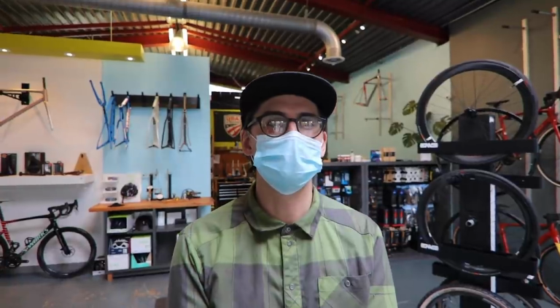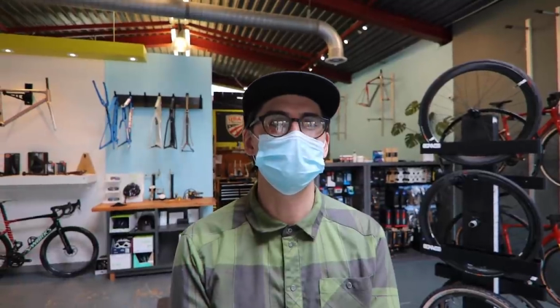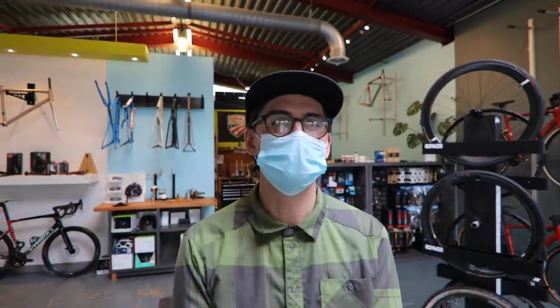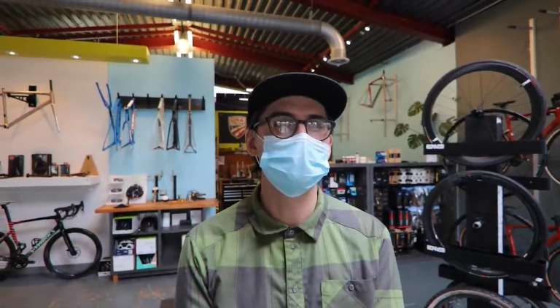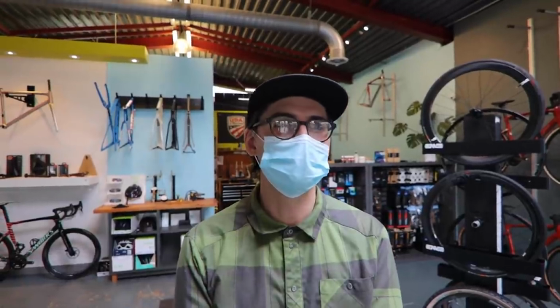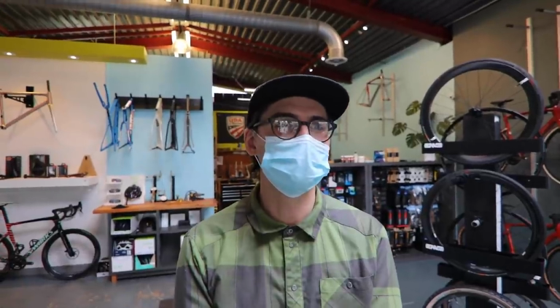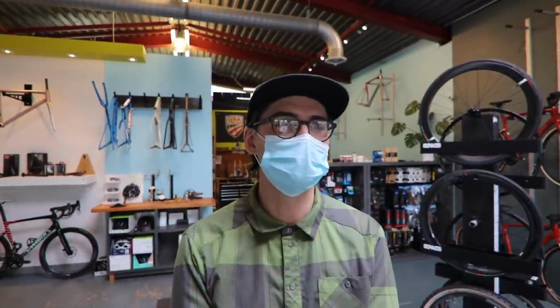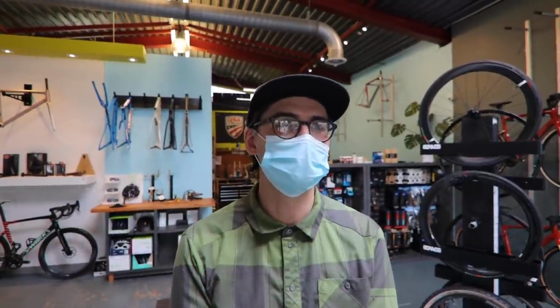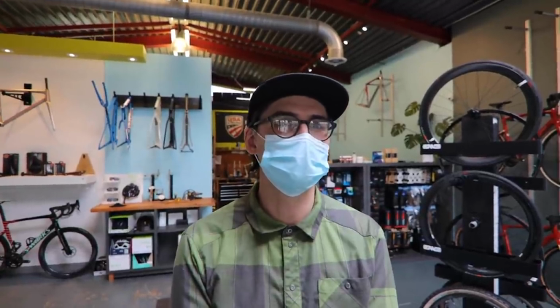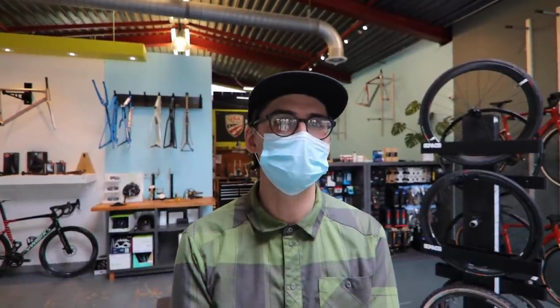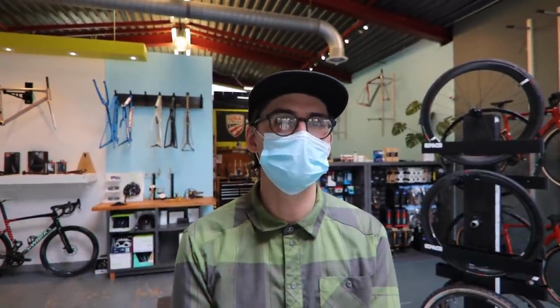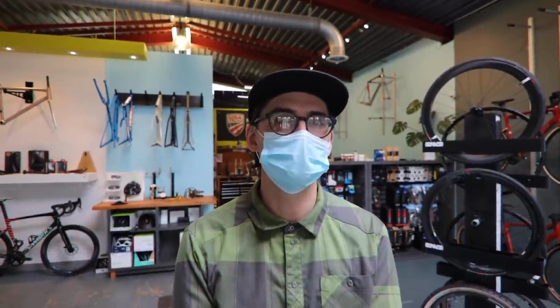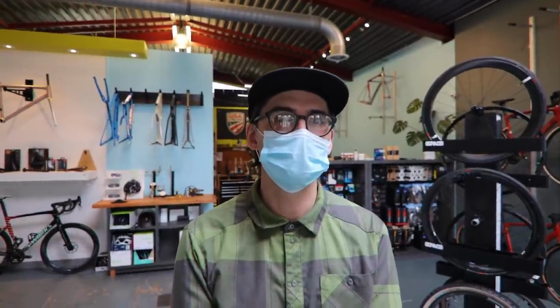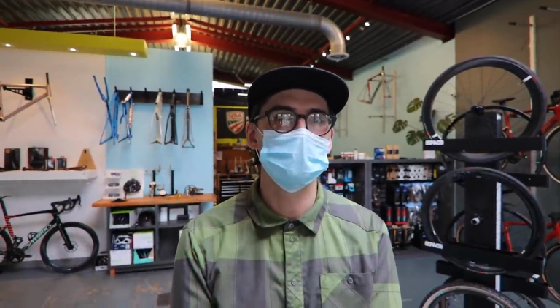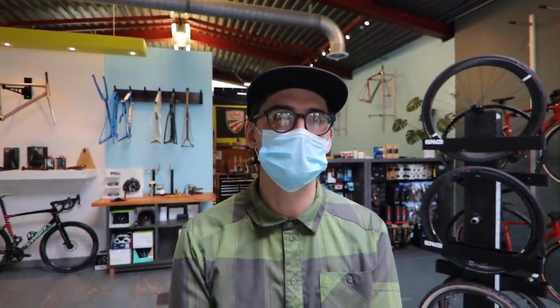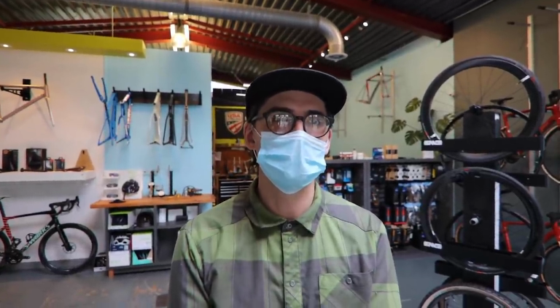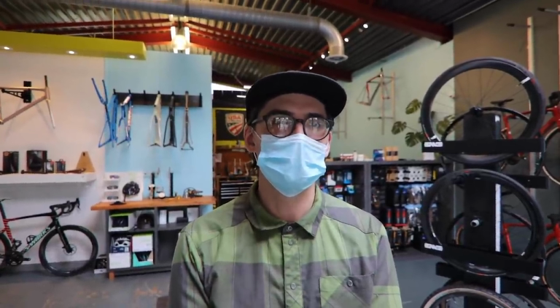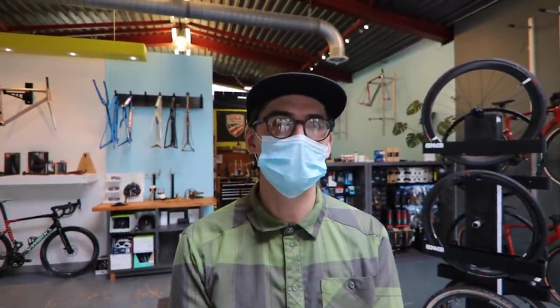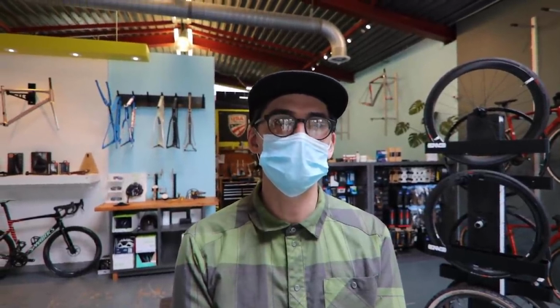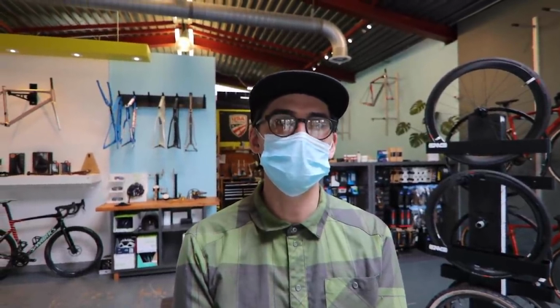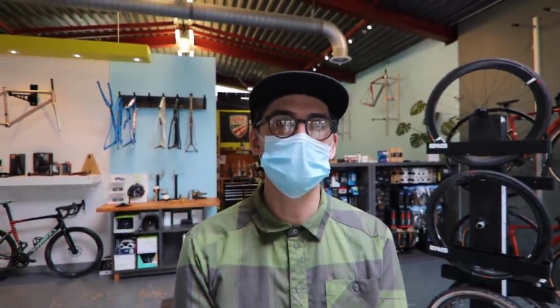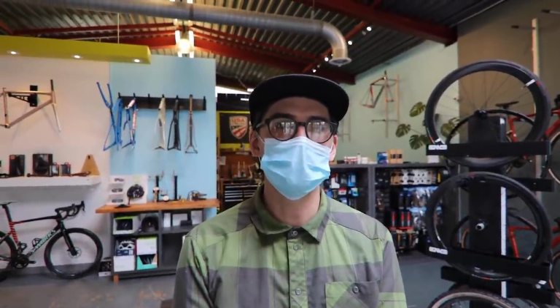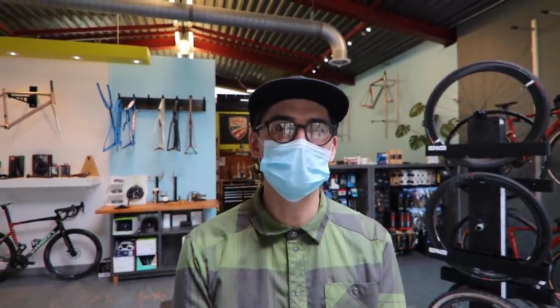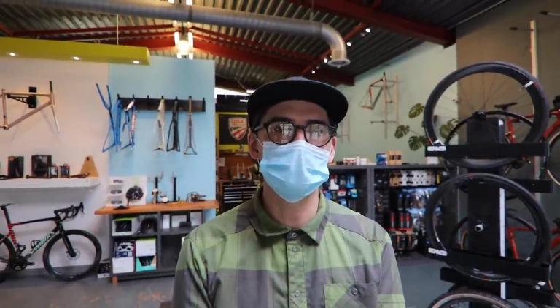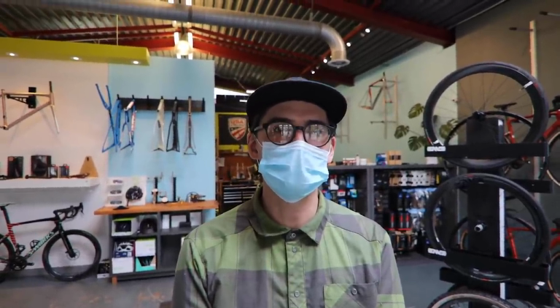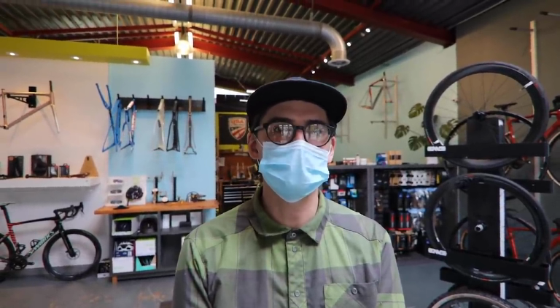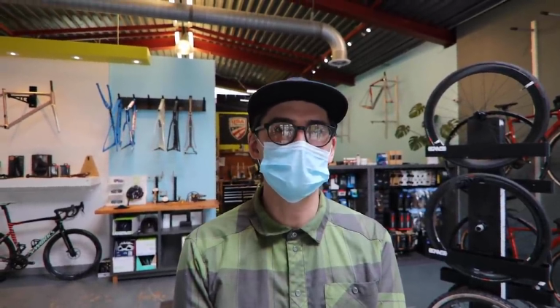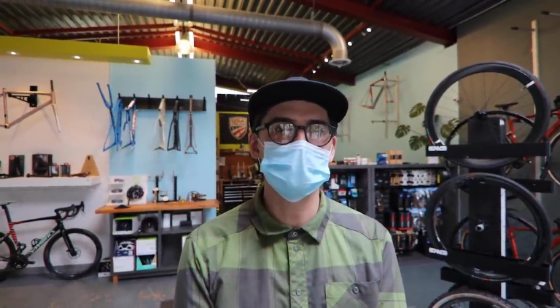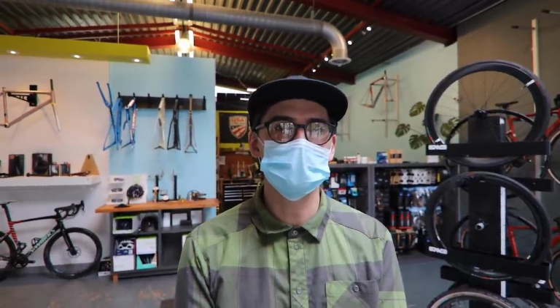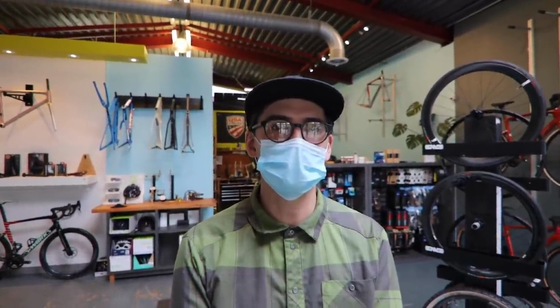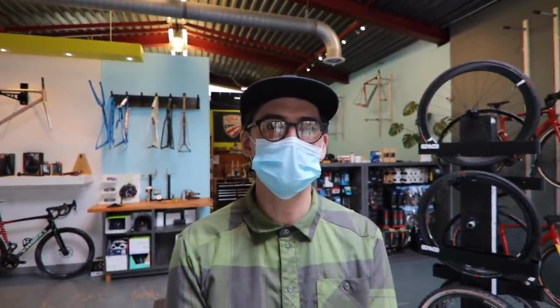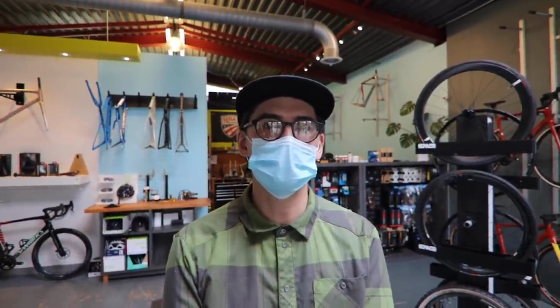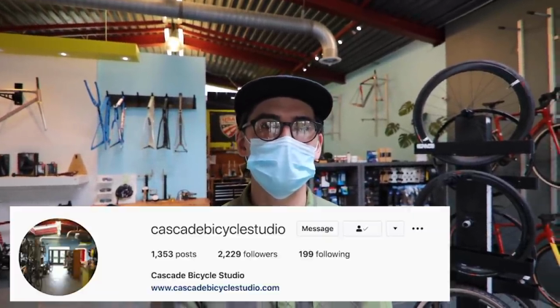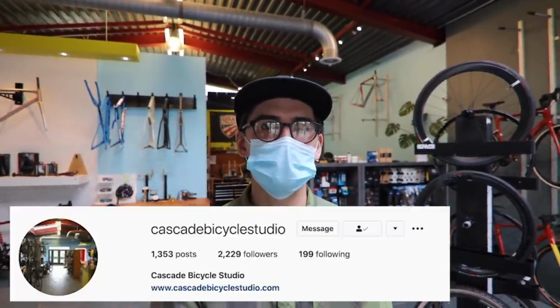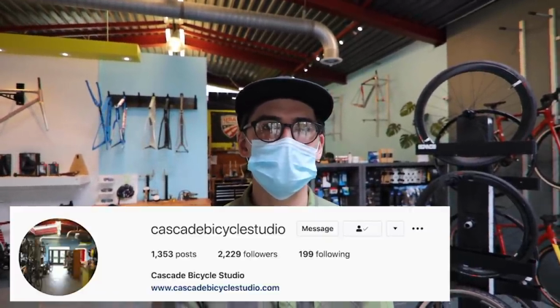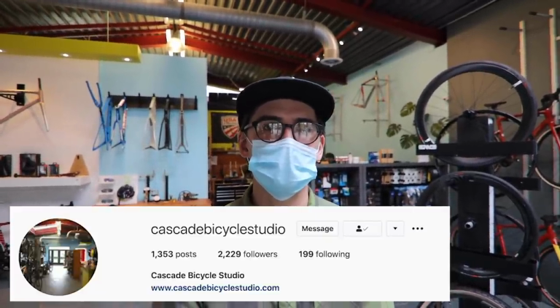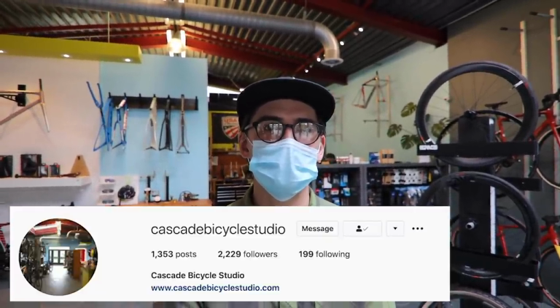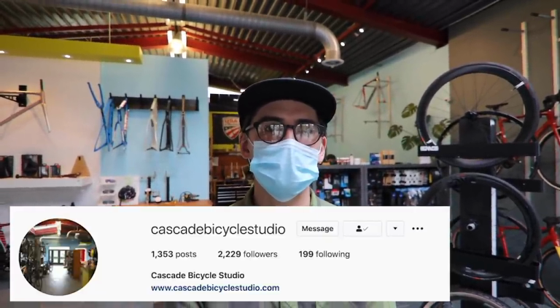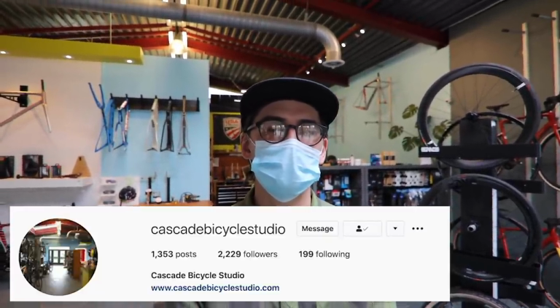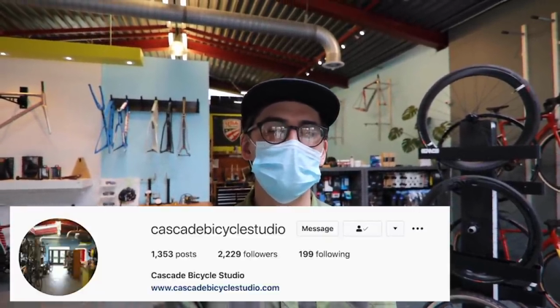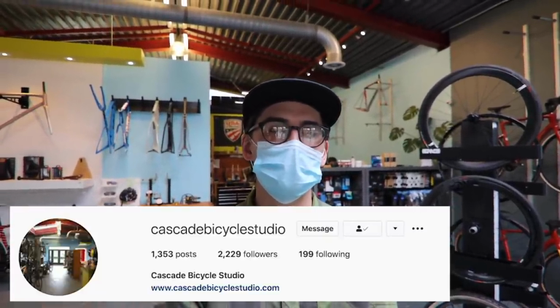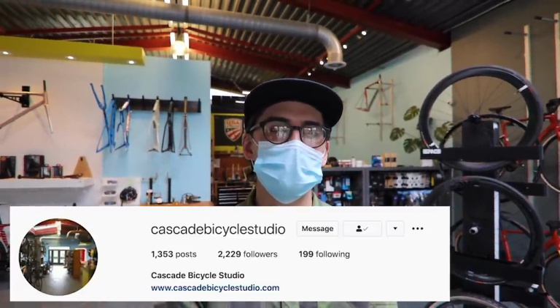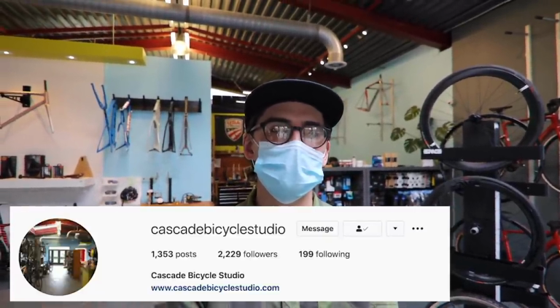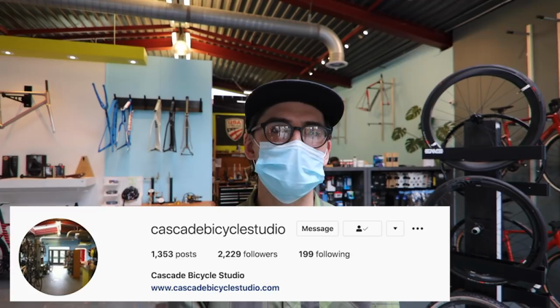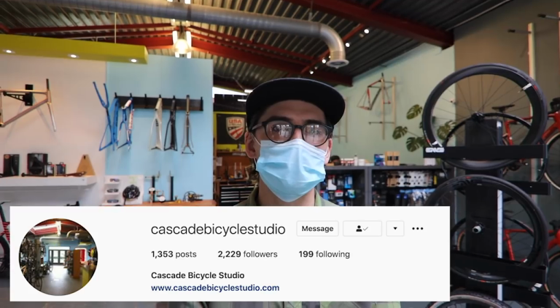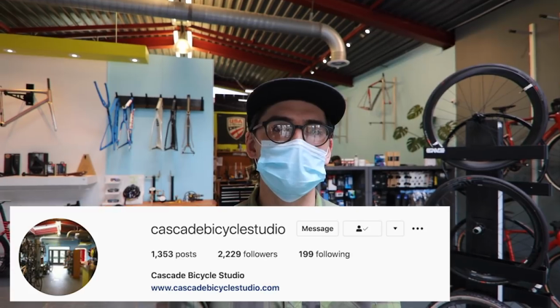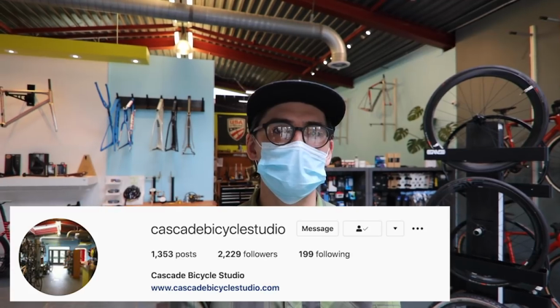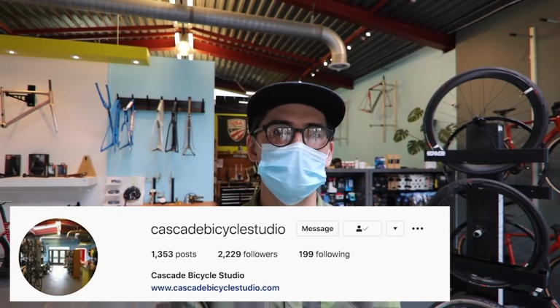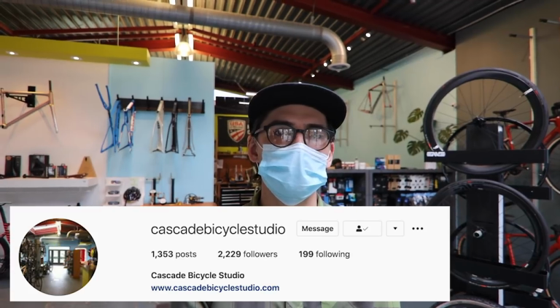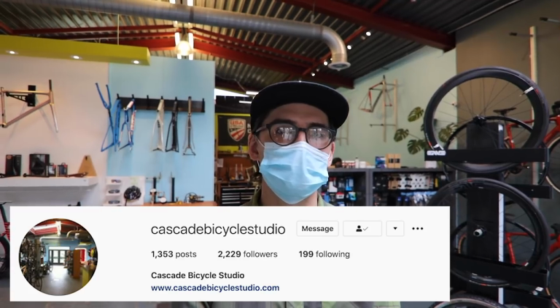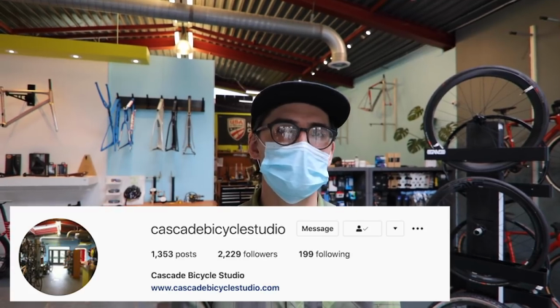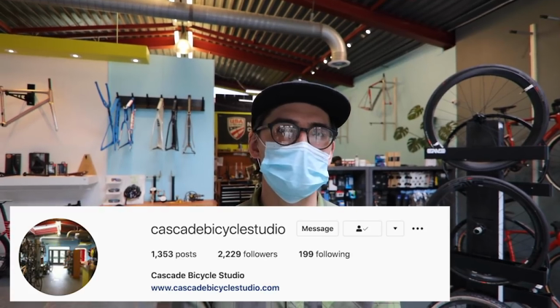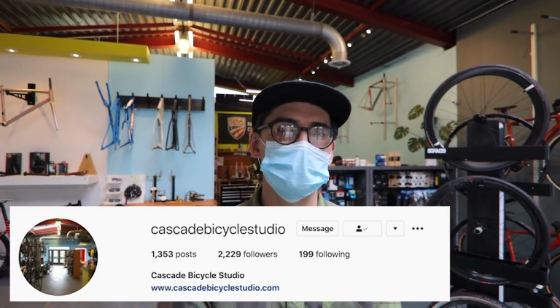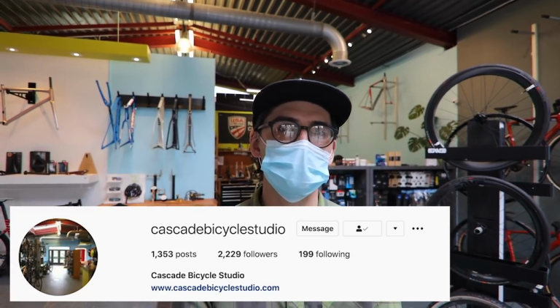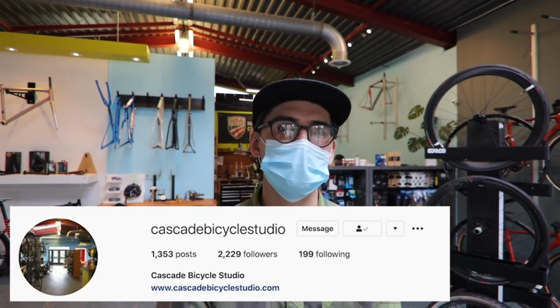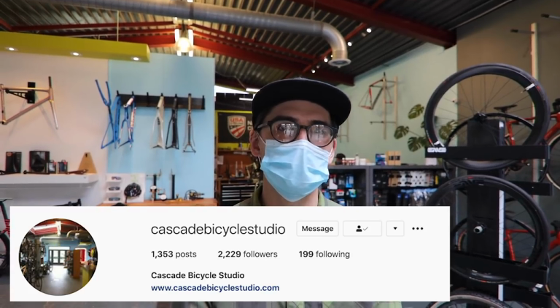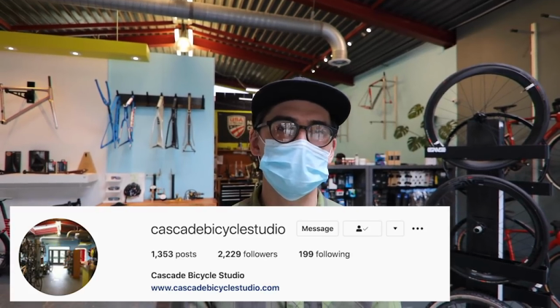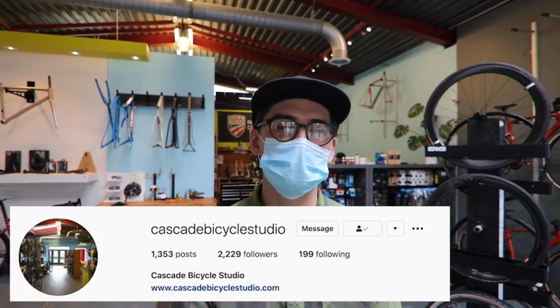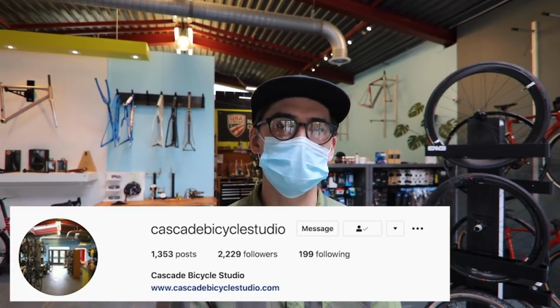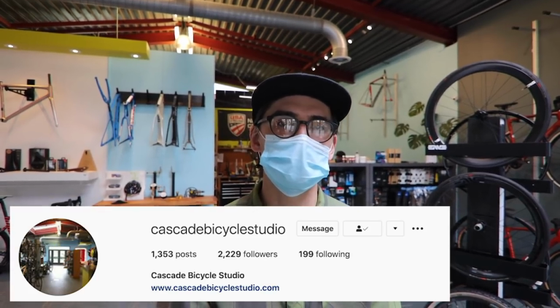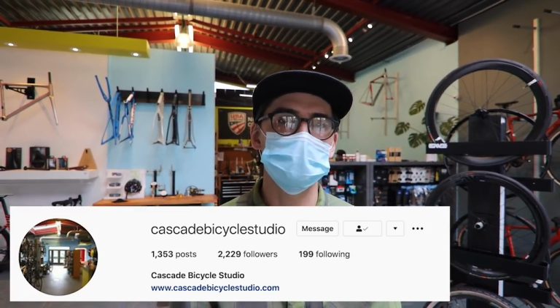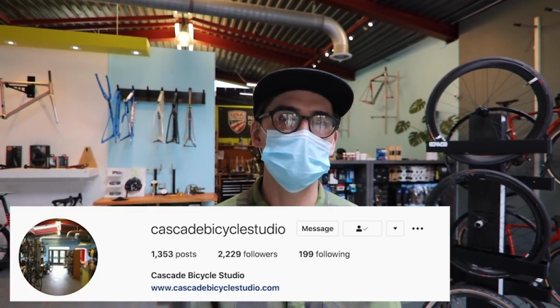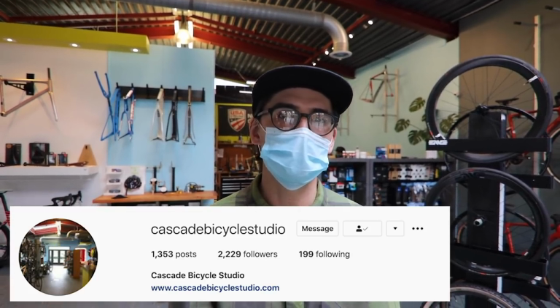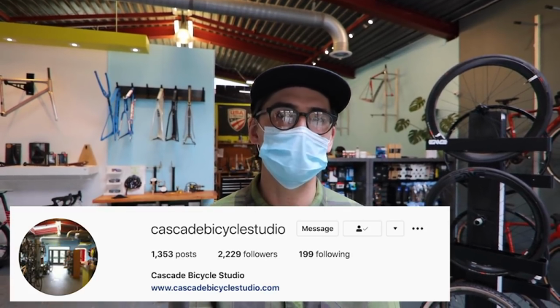And how can people find you guys? They can check us out on our website or Instagram: Cascade Bicycle Studio.